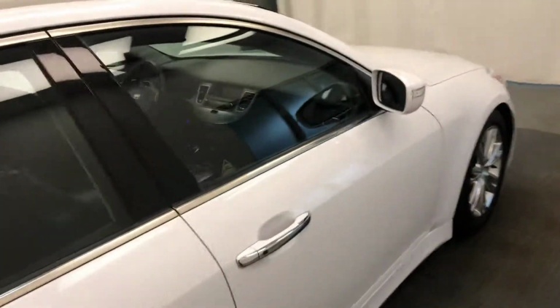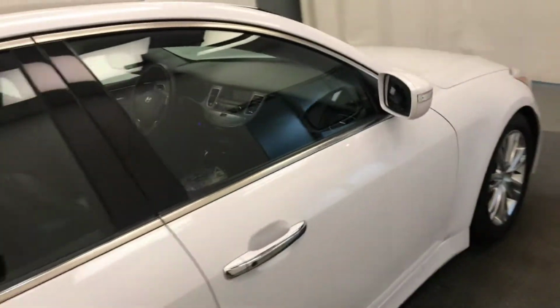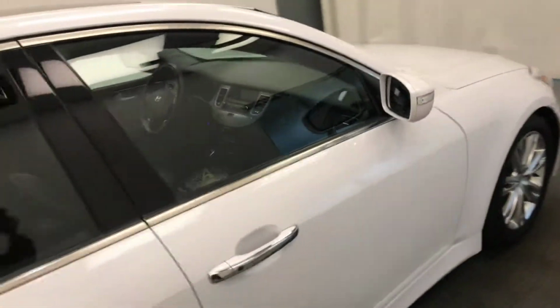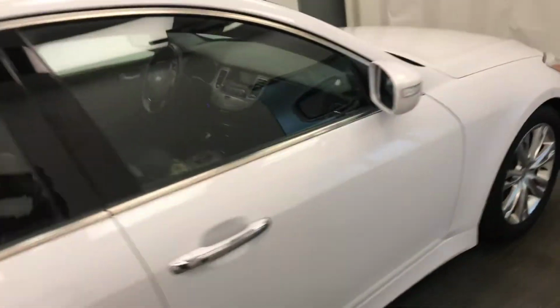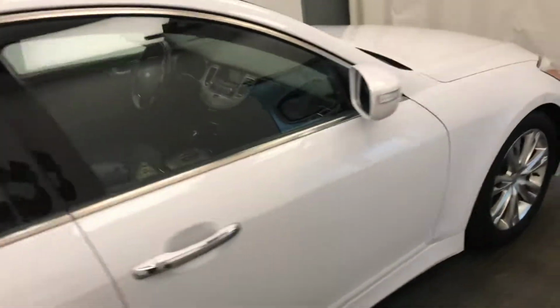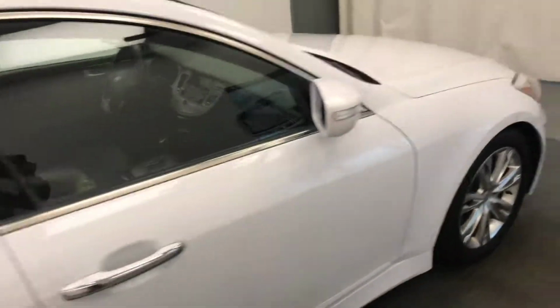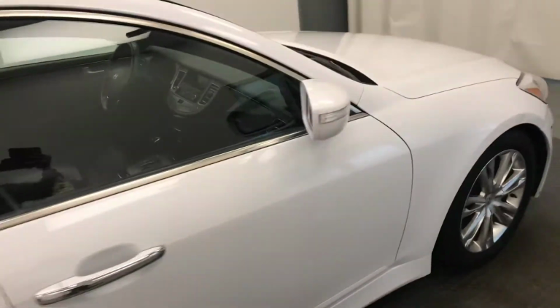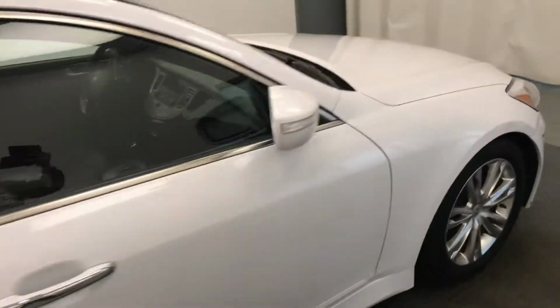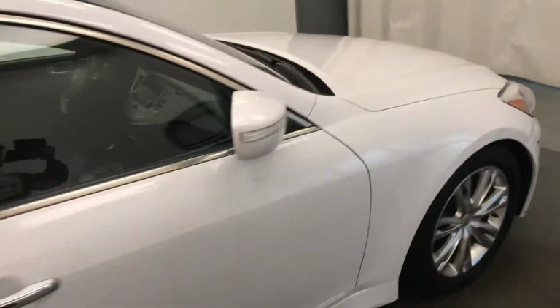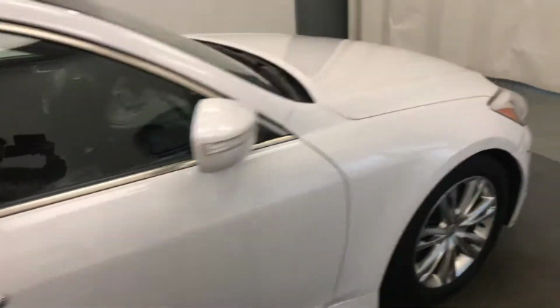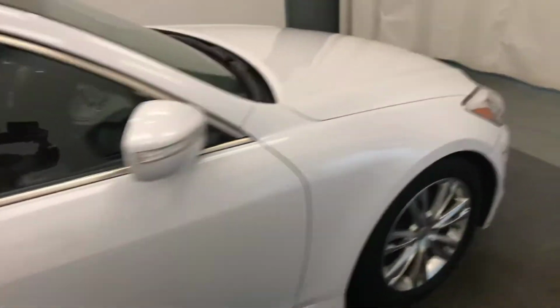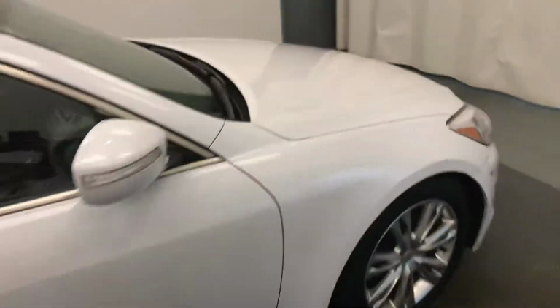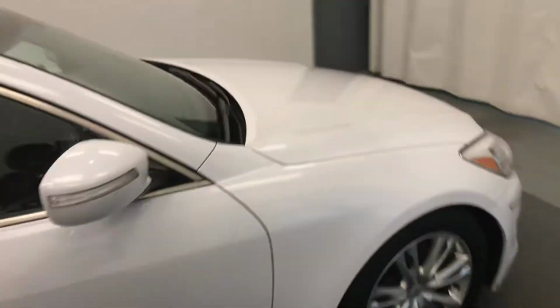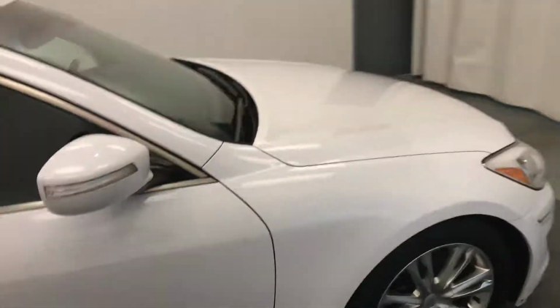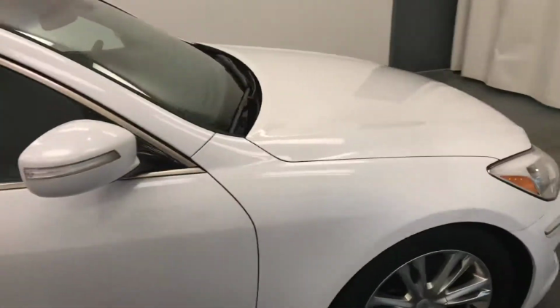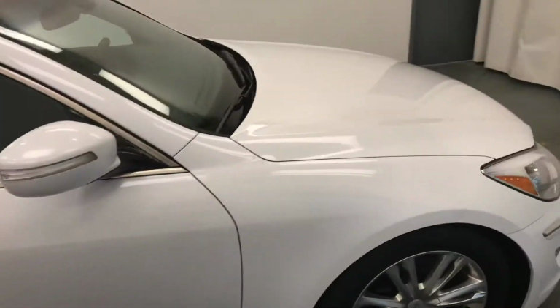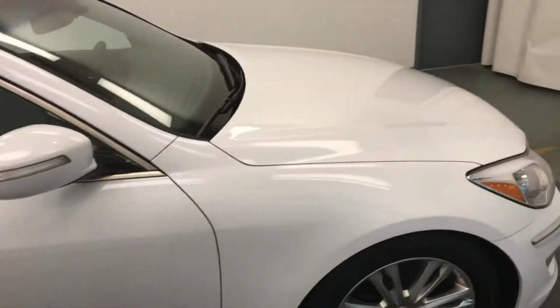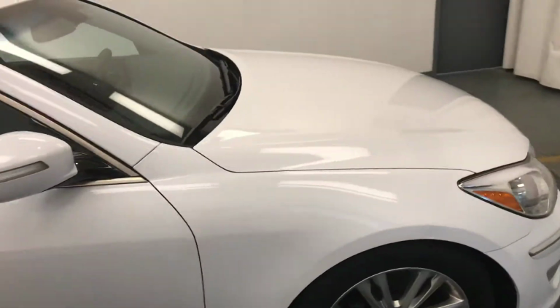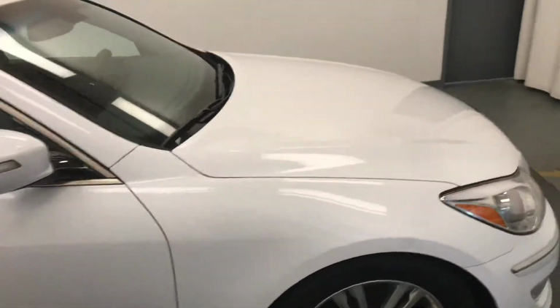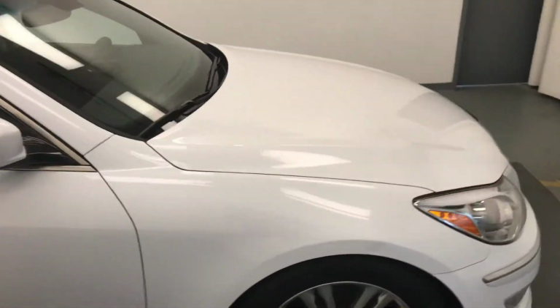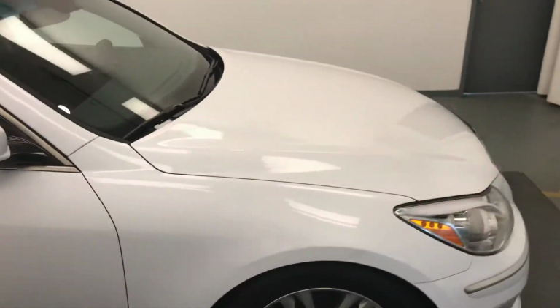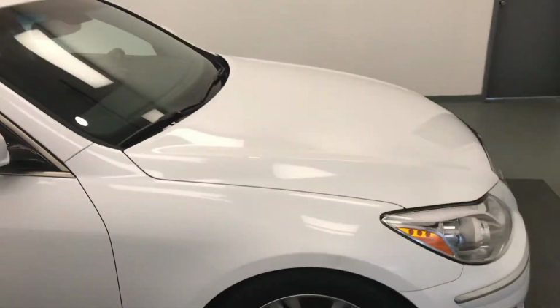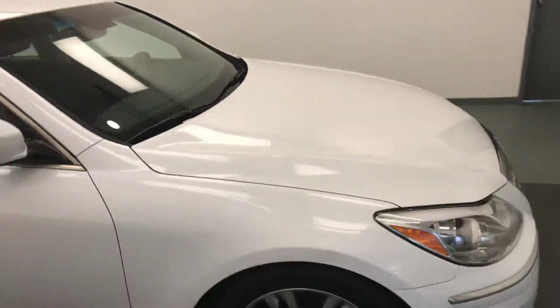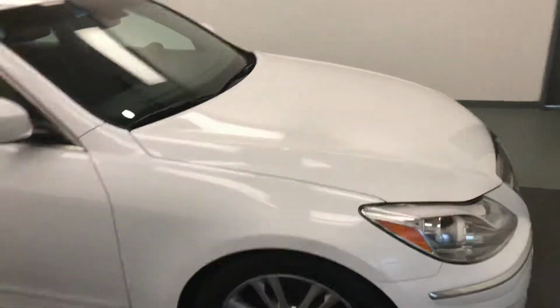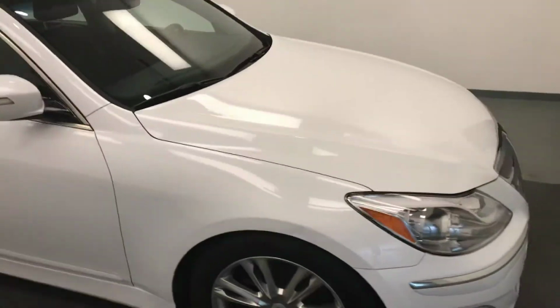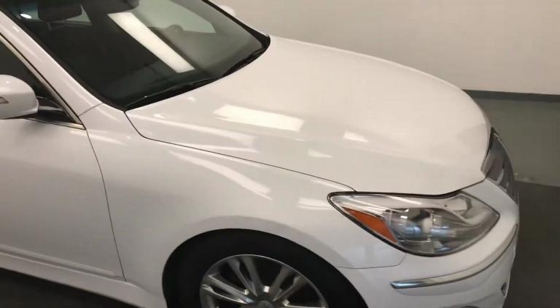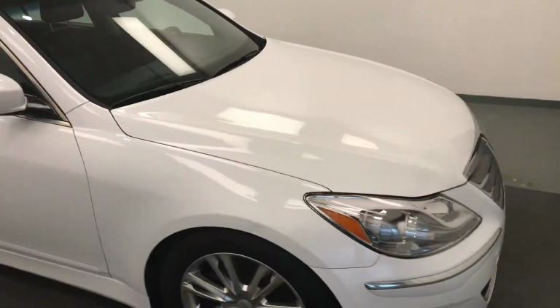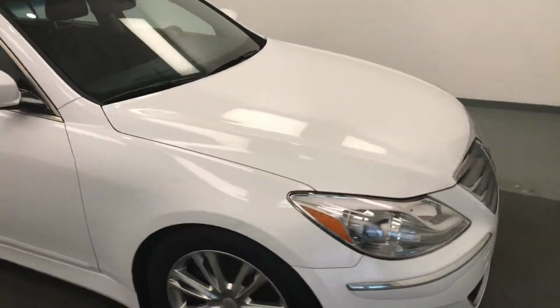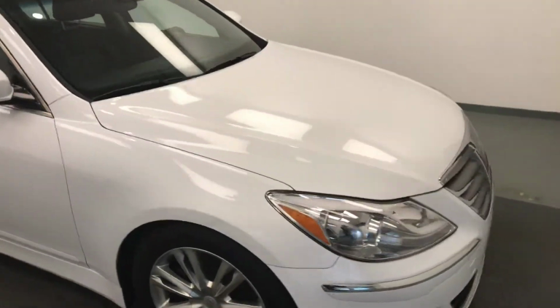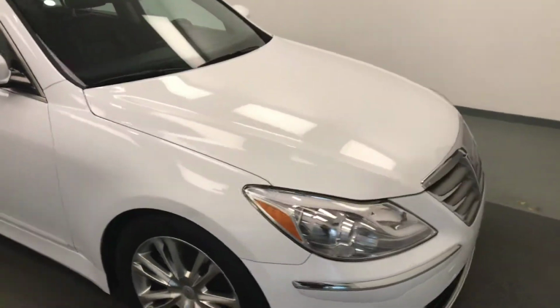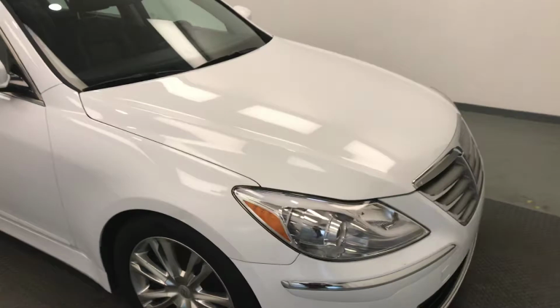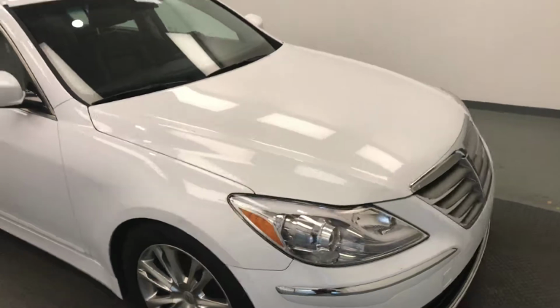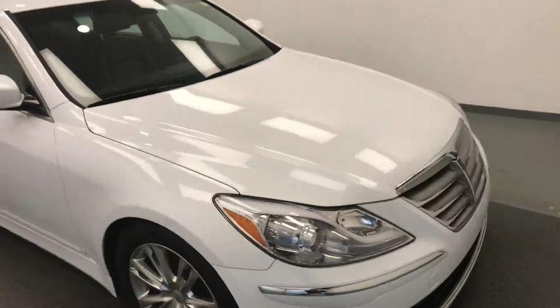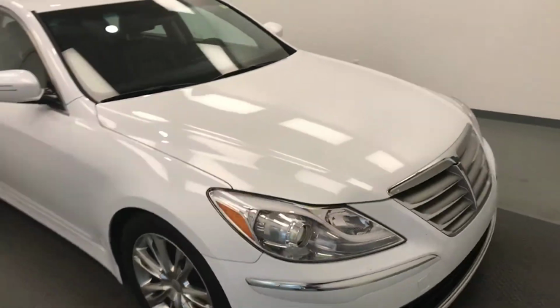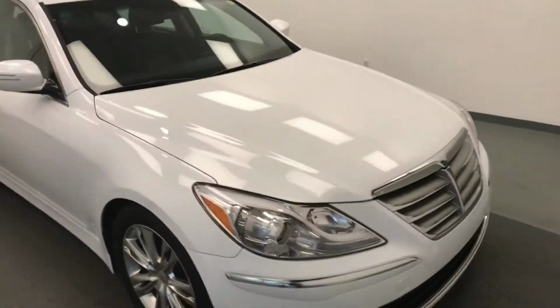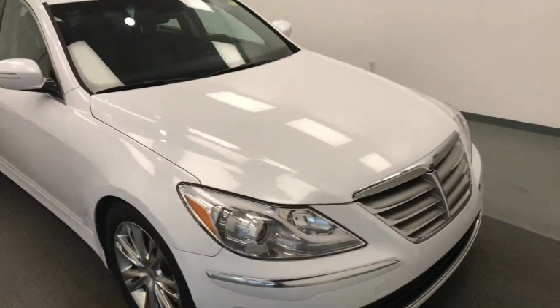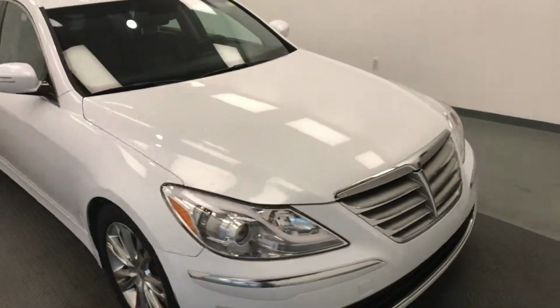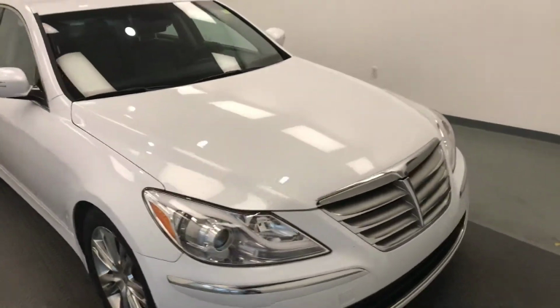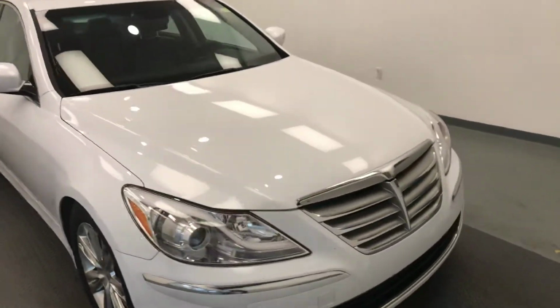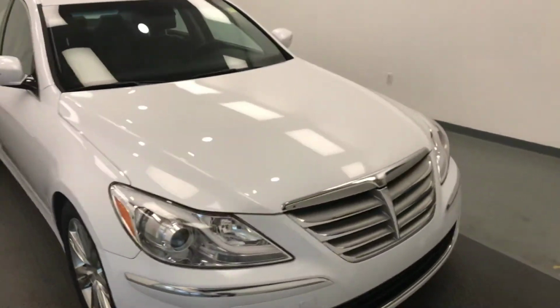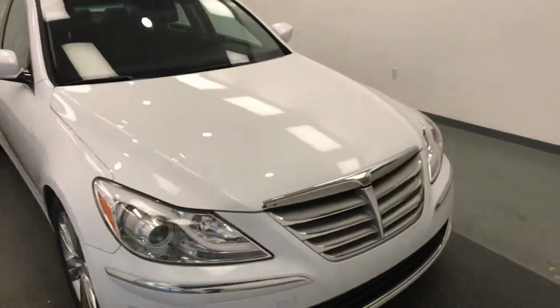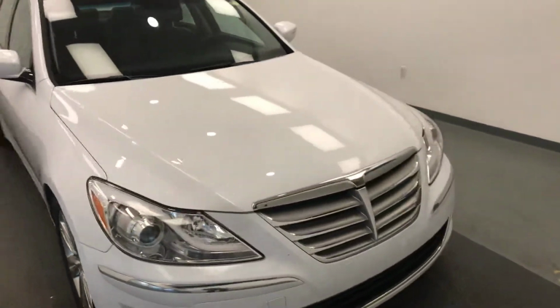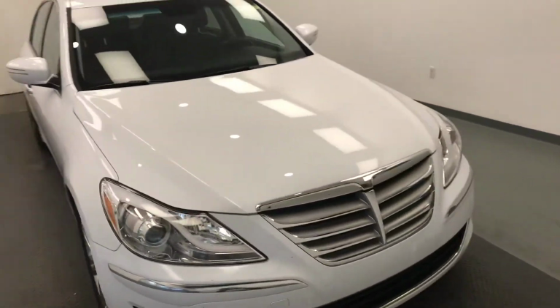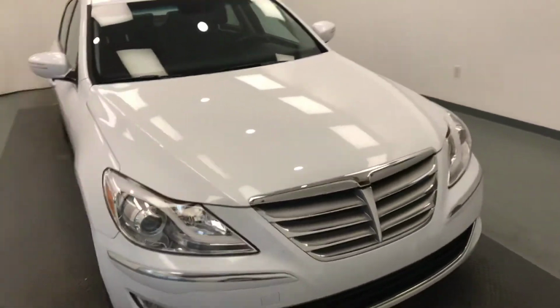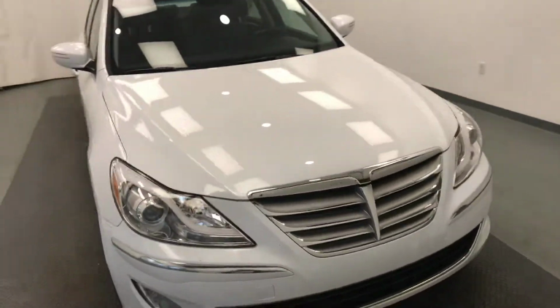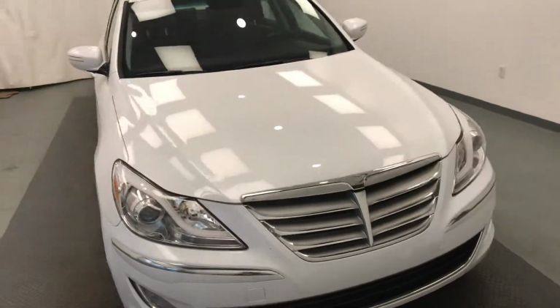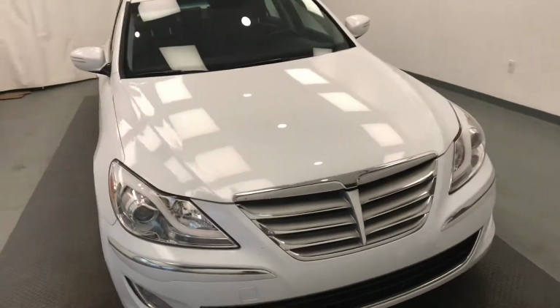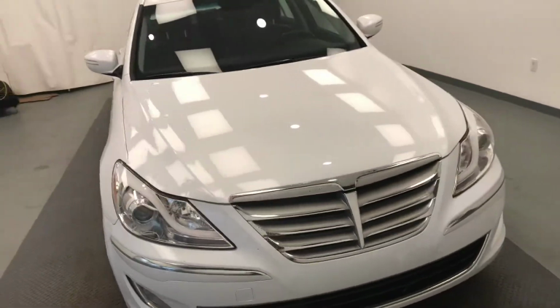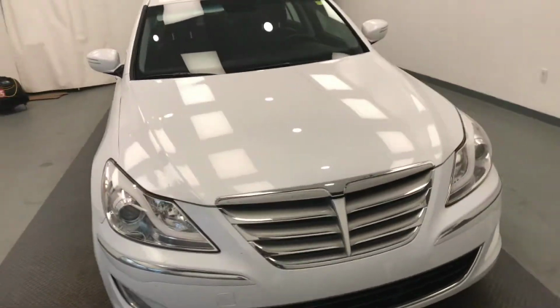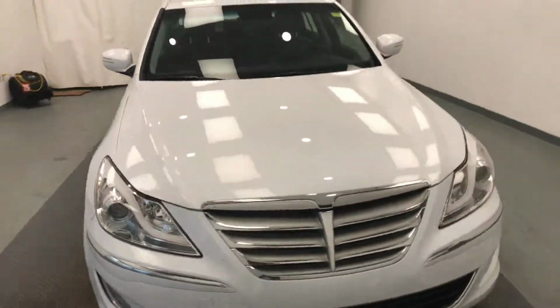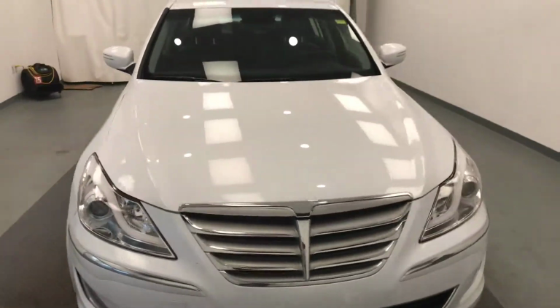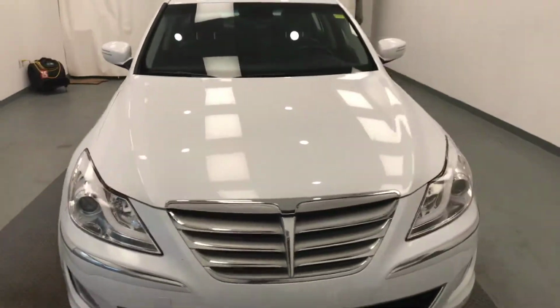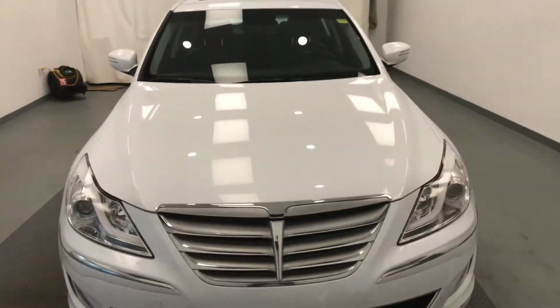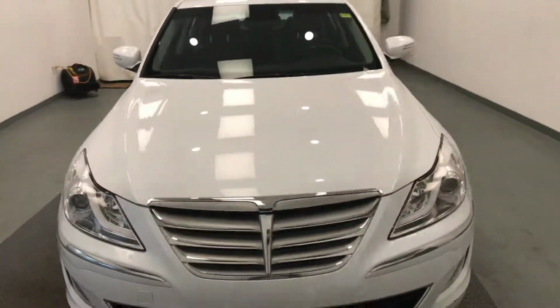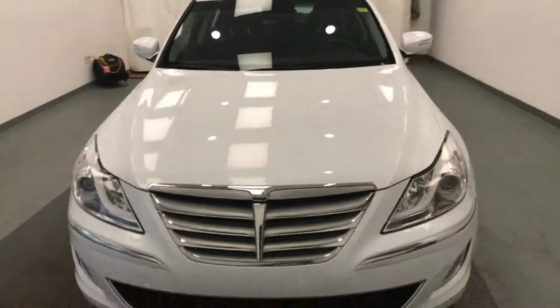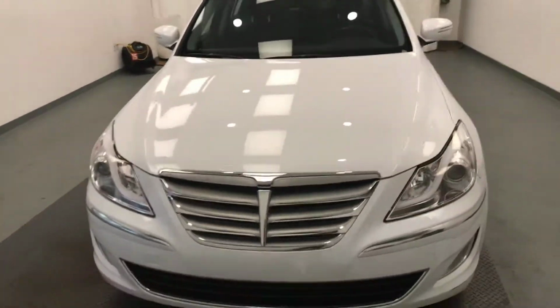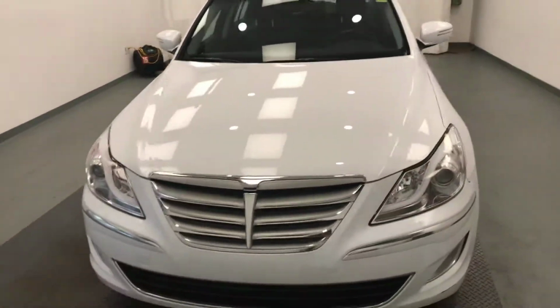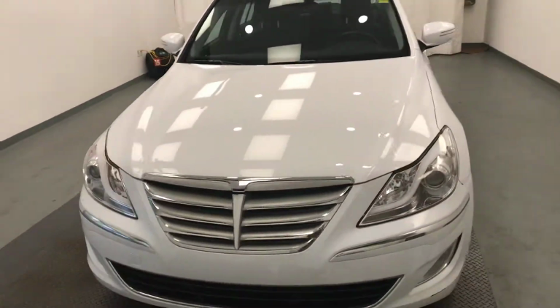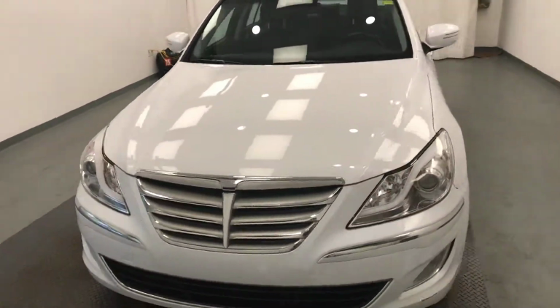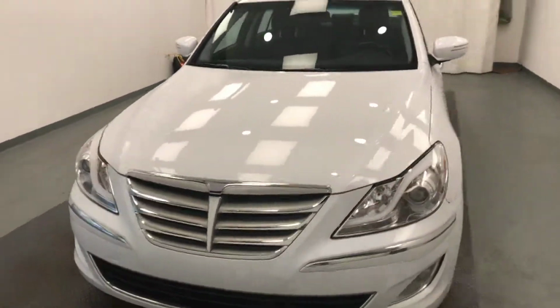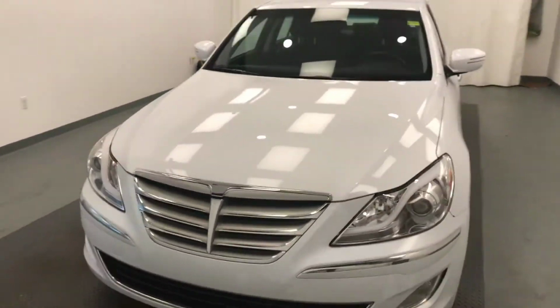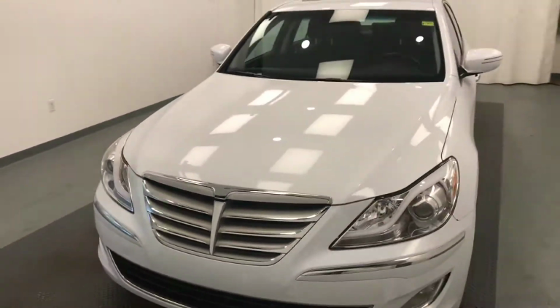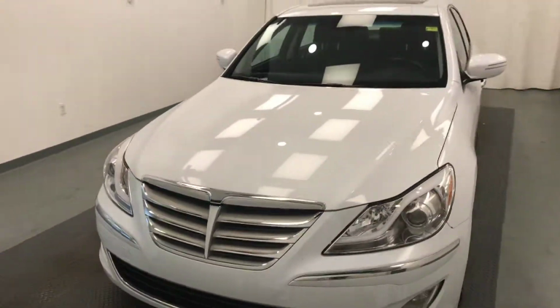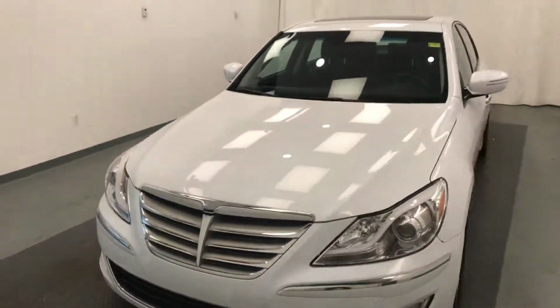Once again, we're viewing stock number 182678 on a 2014 Hyundai Genesis and our exterior color is white.